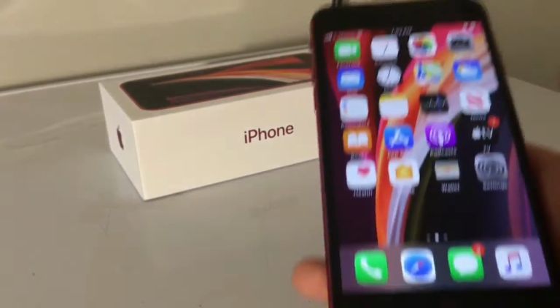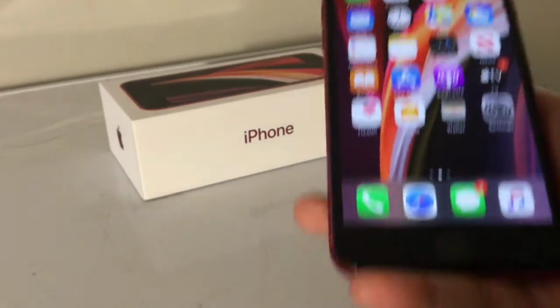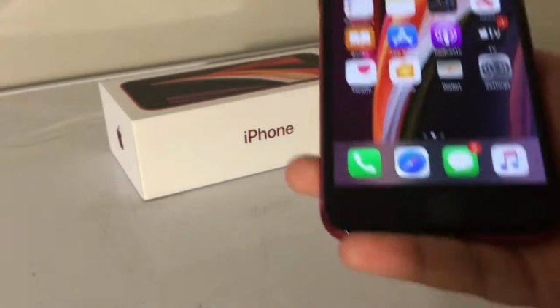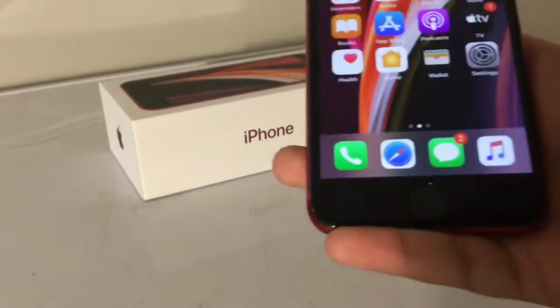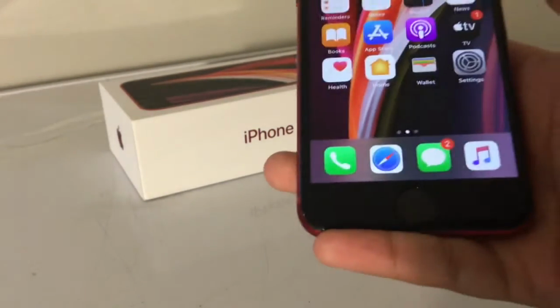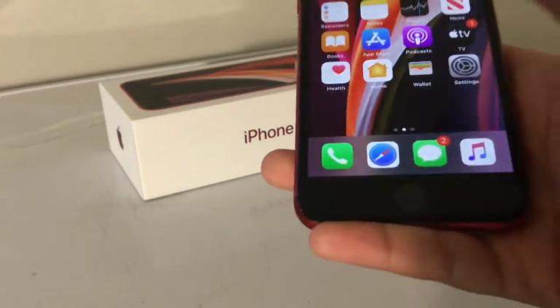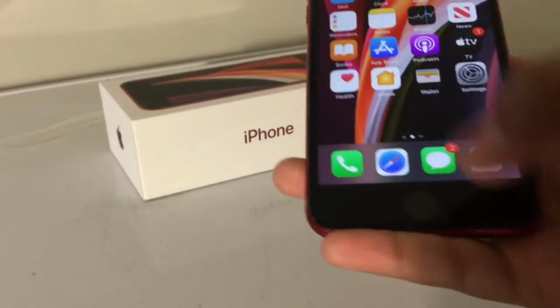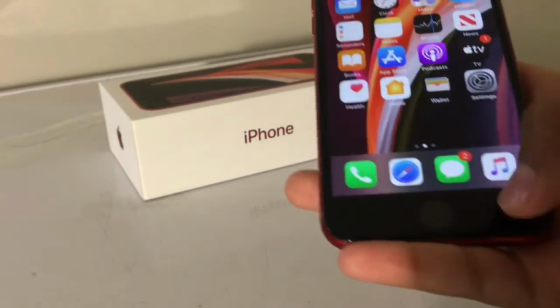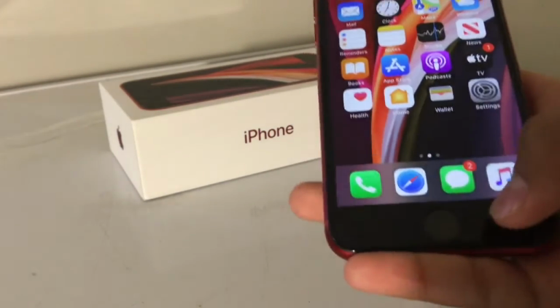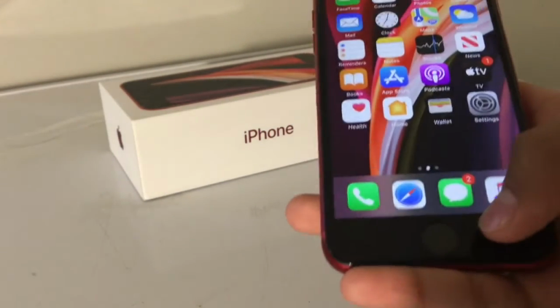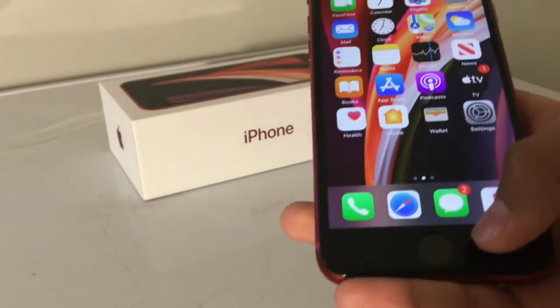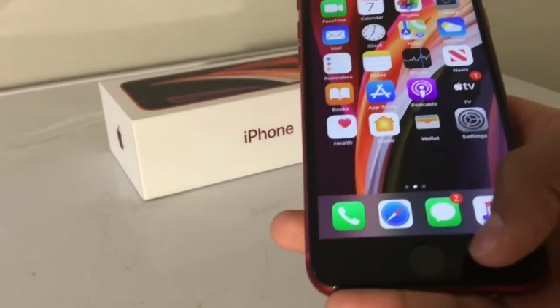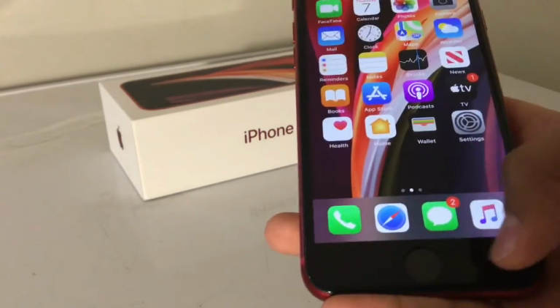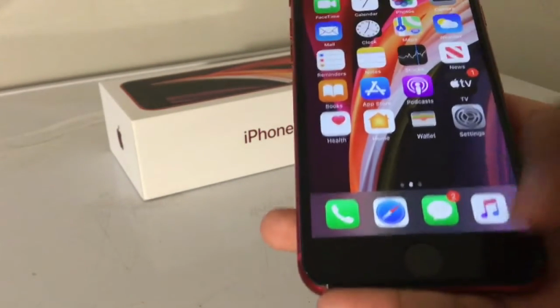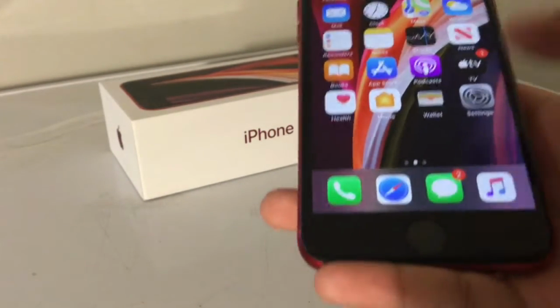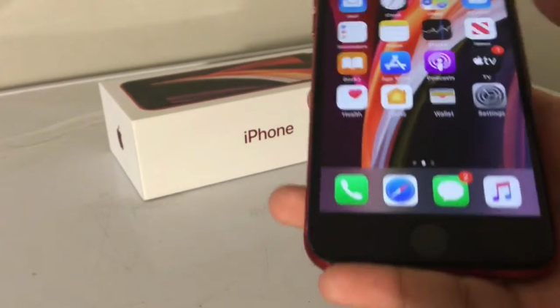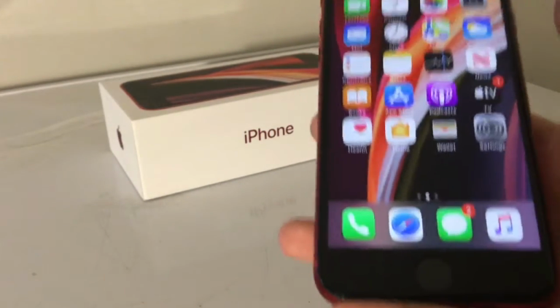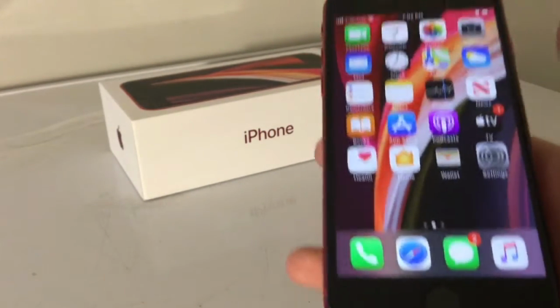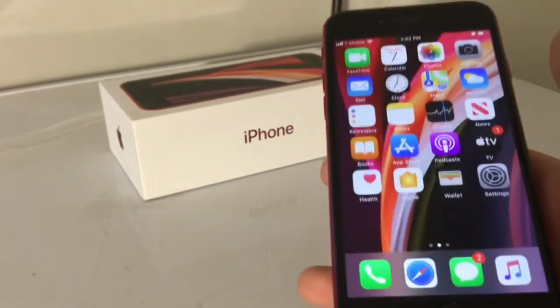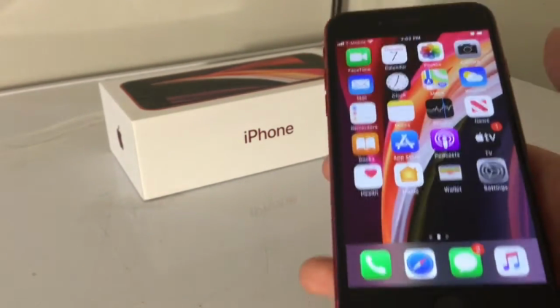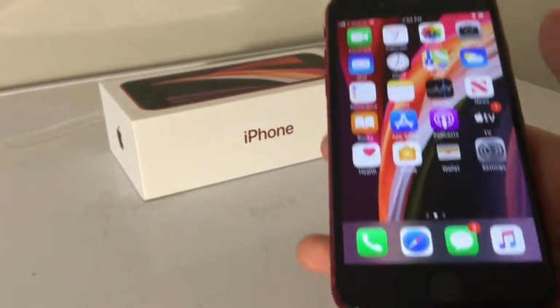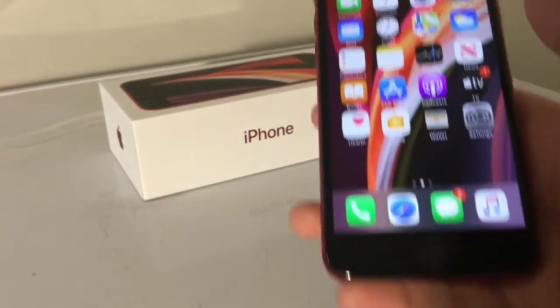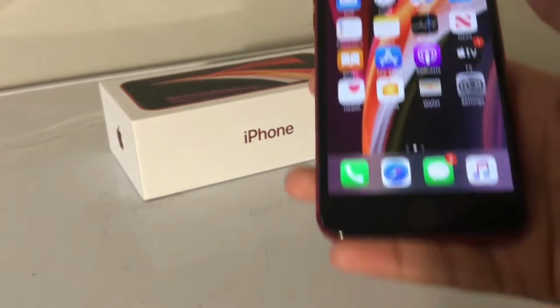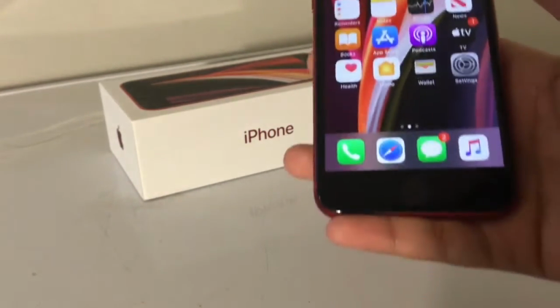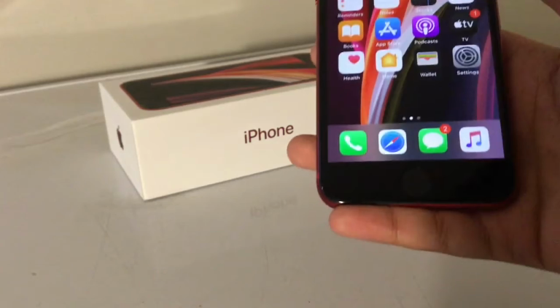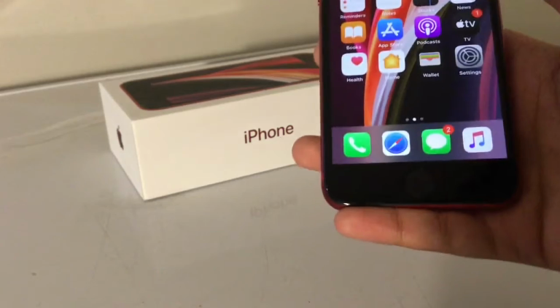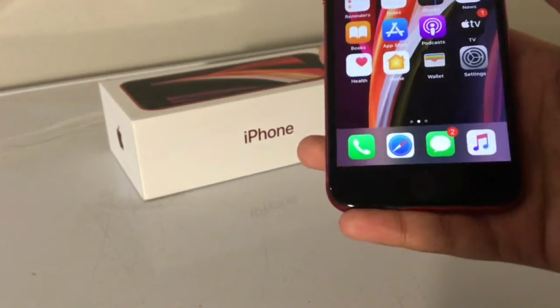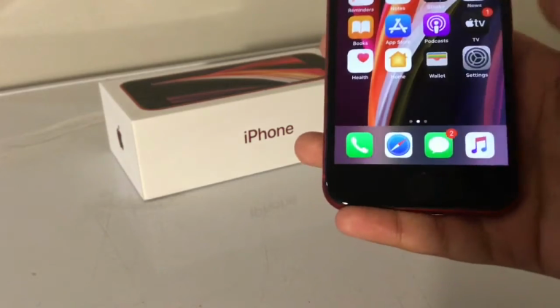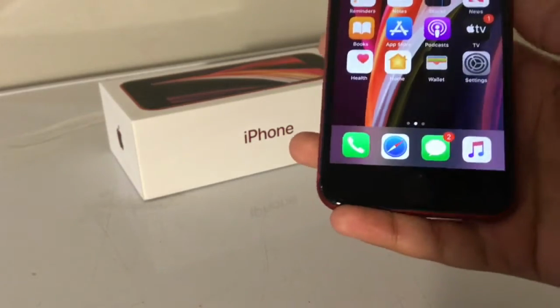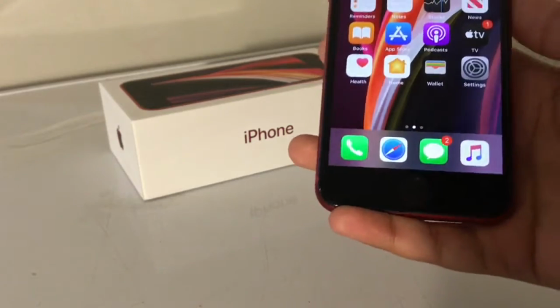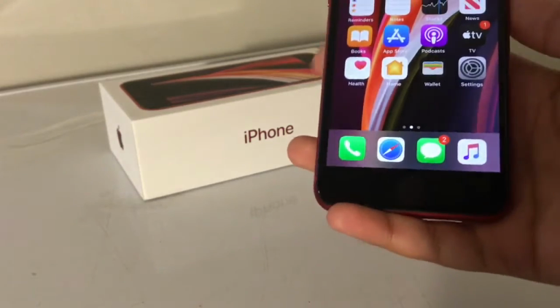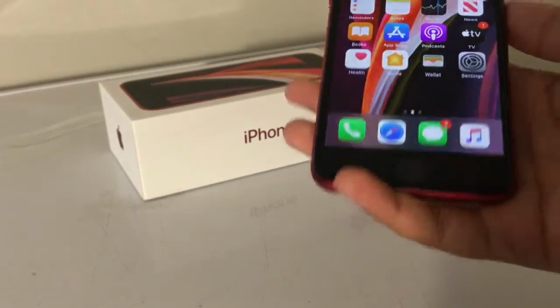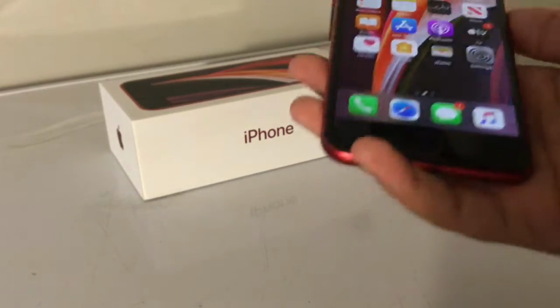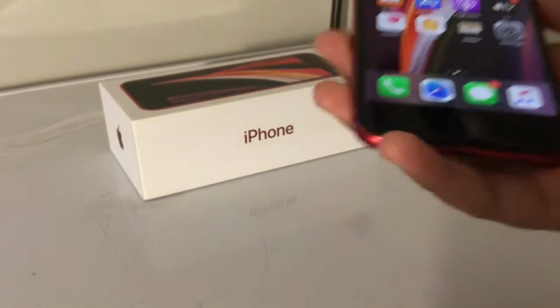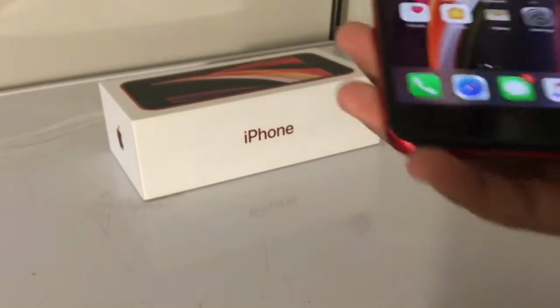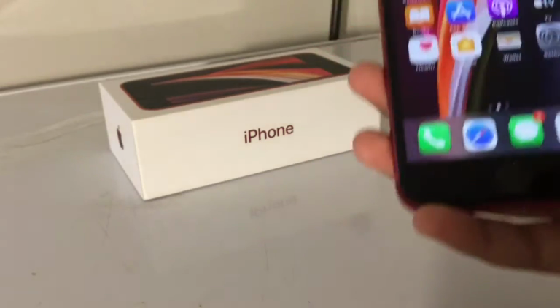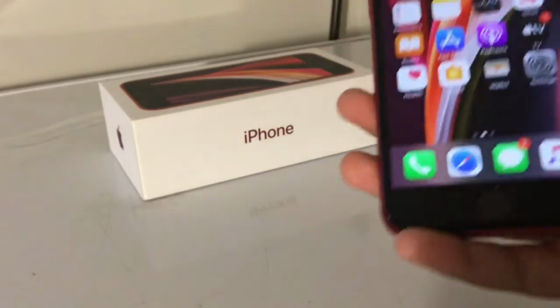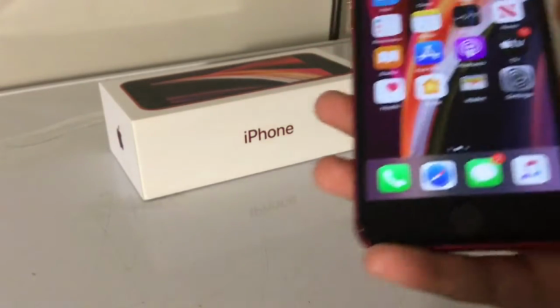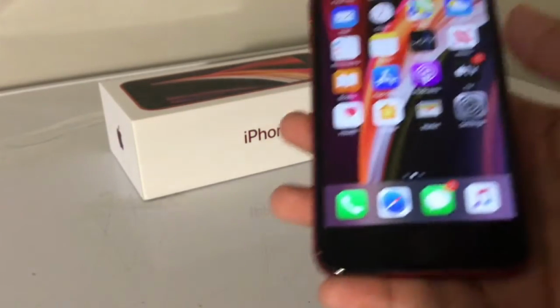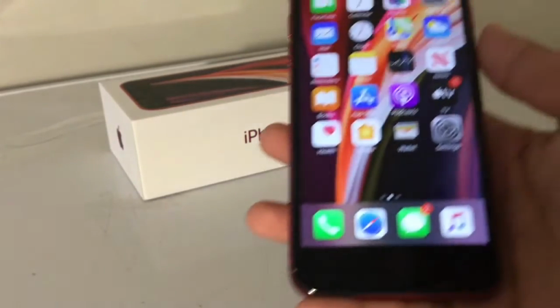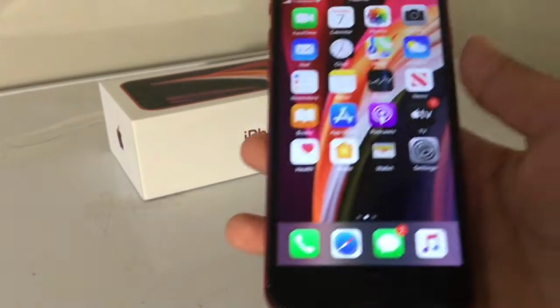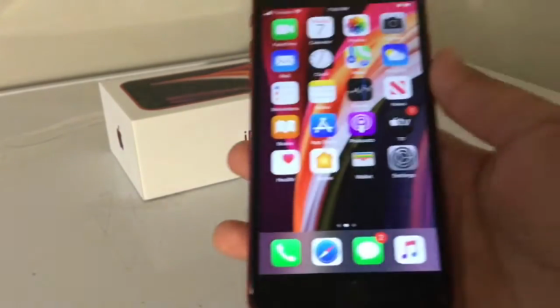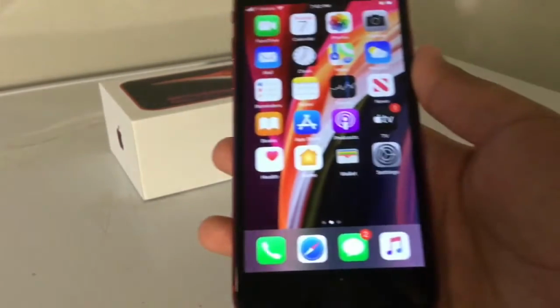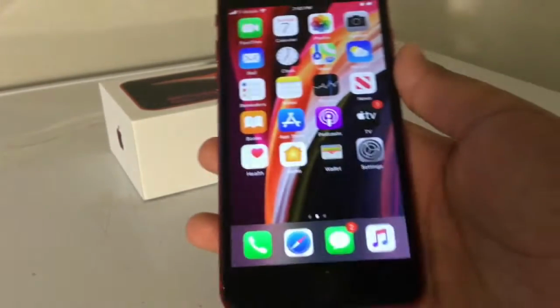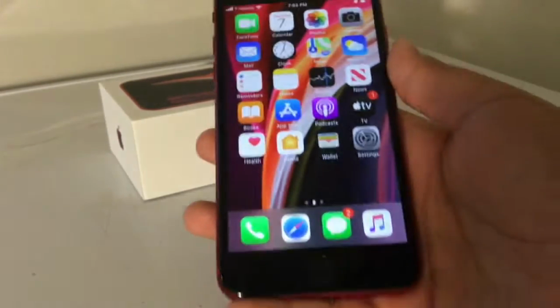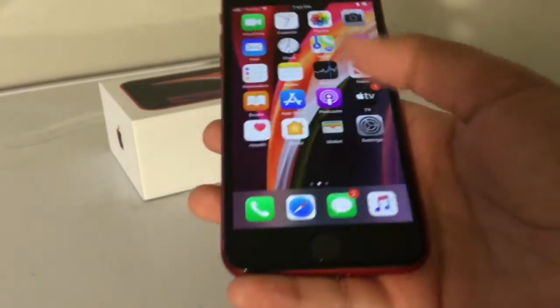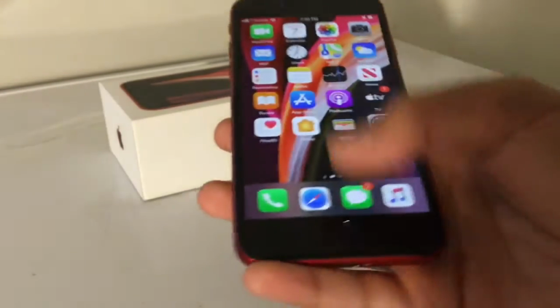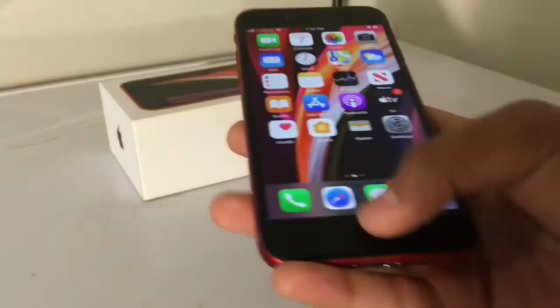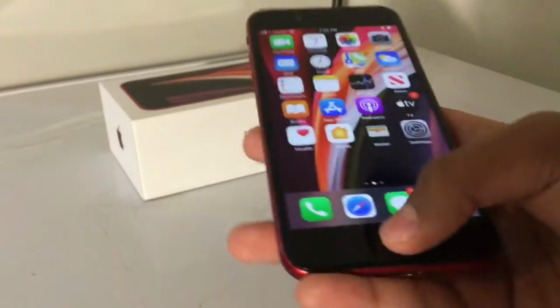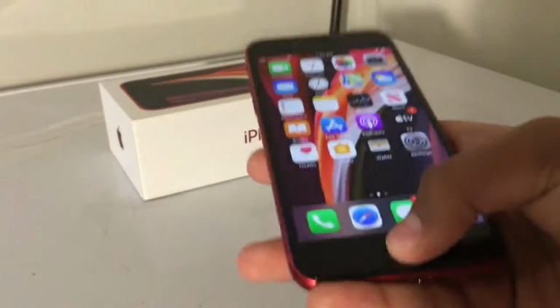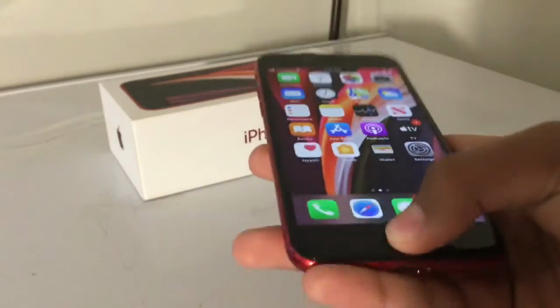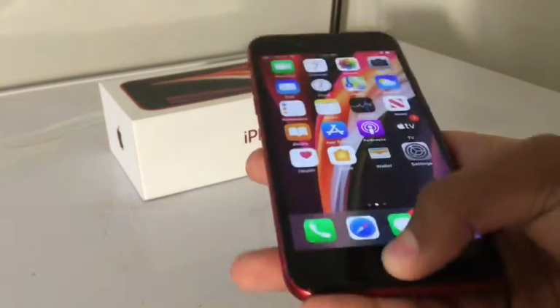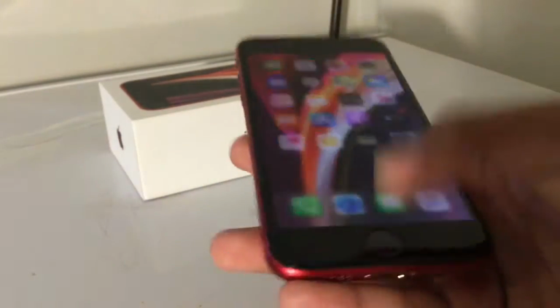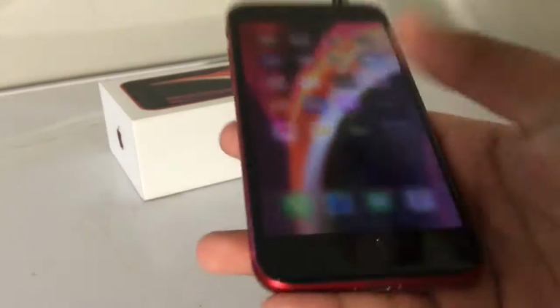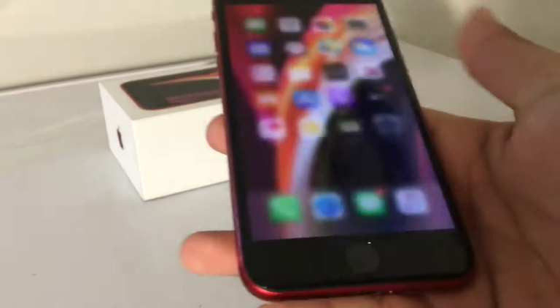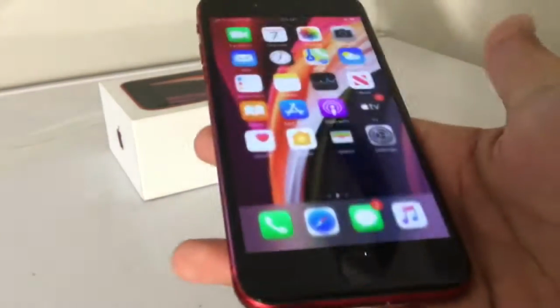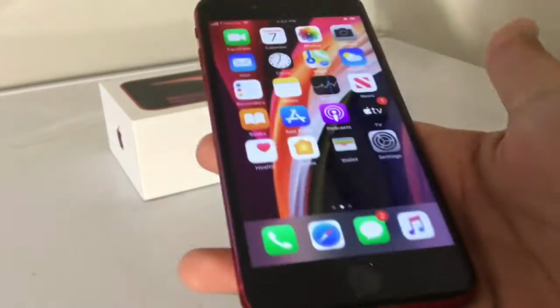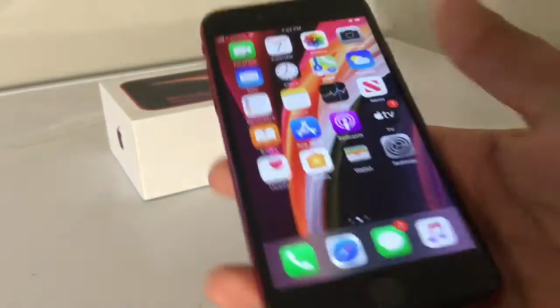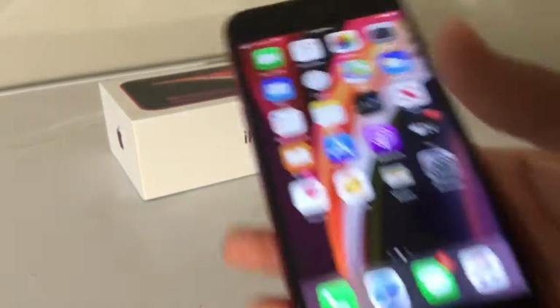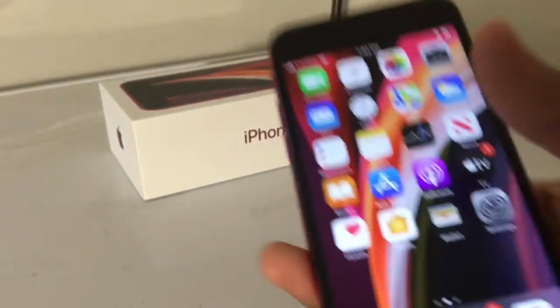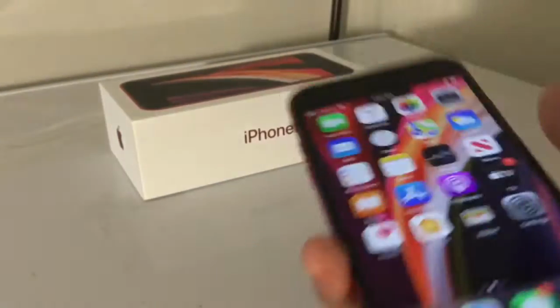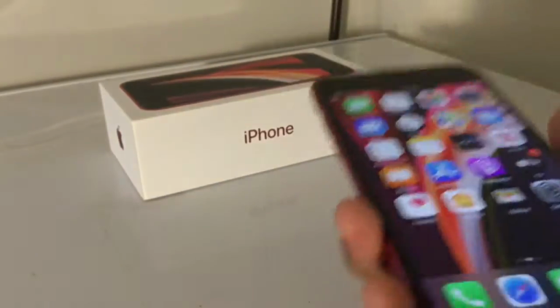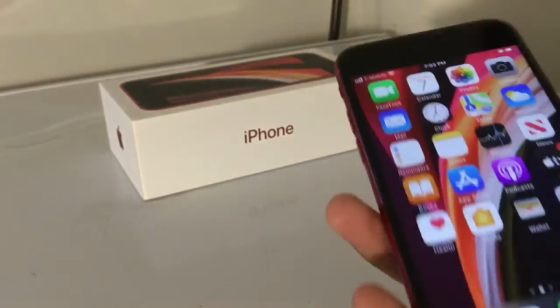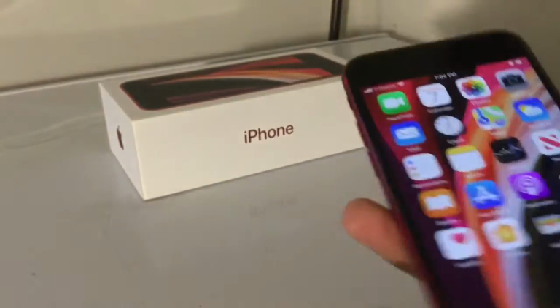That home button is so cool. I'm used to using a no home button, but... oh. That's pretty cool.